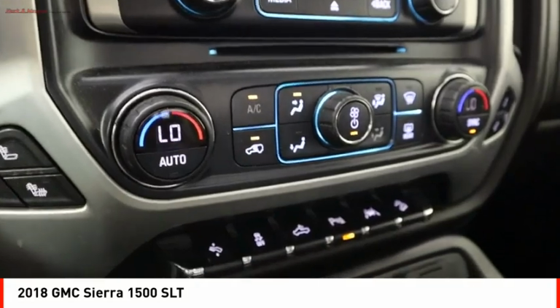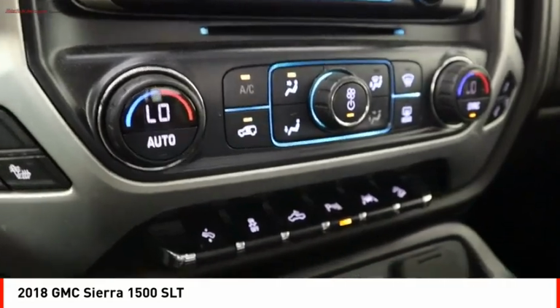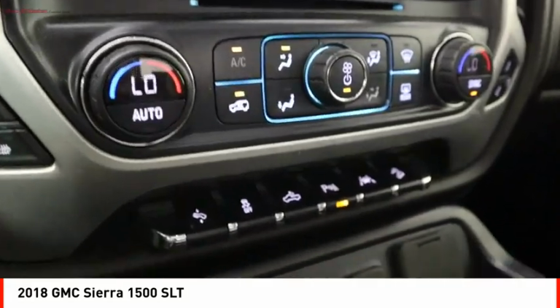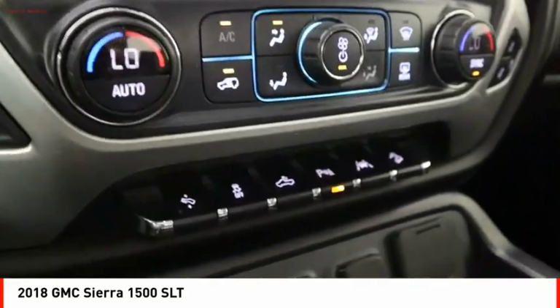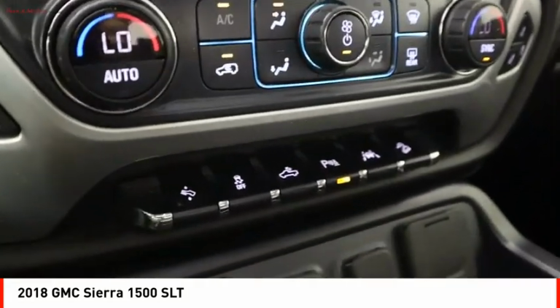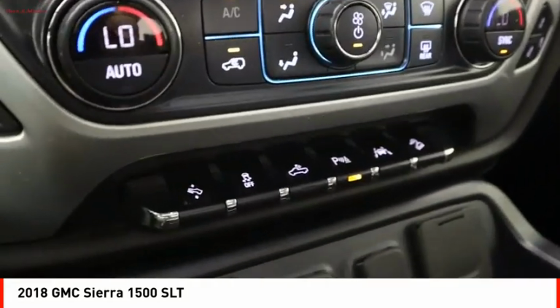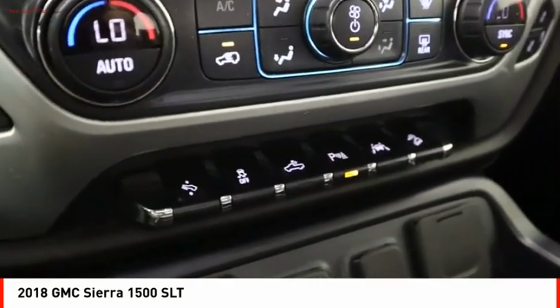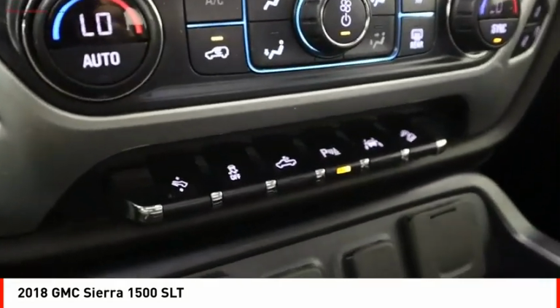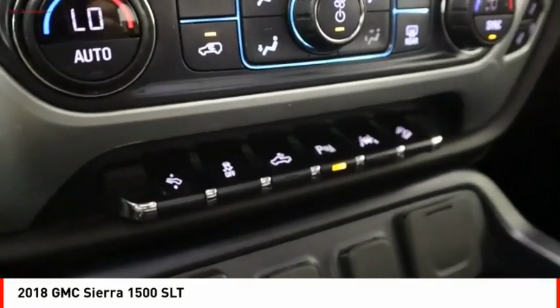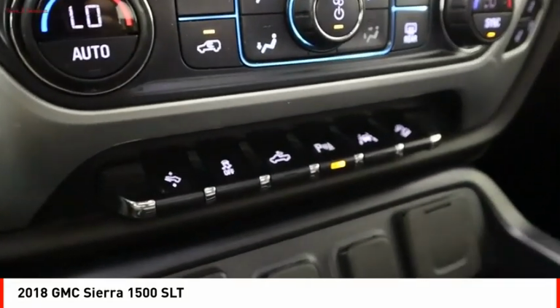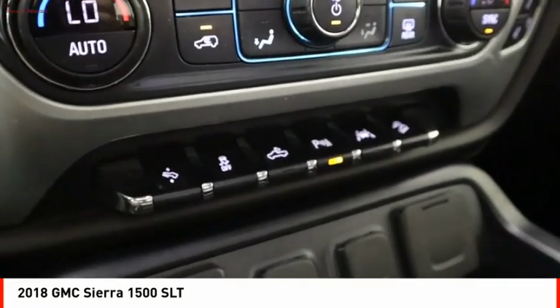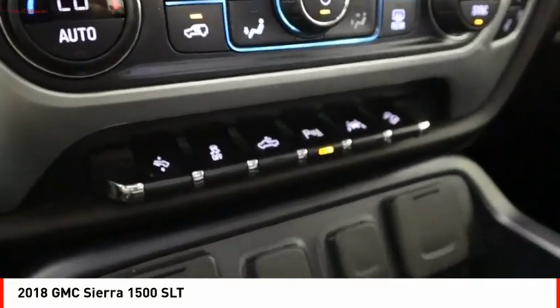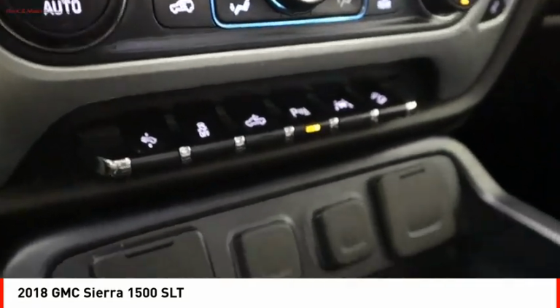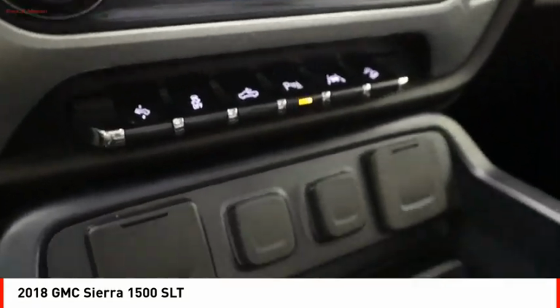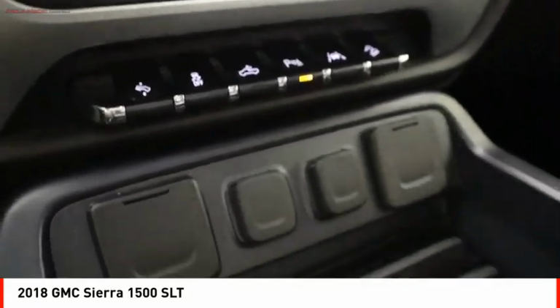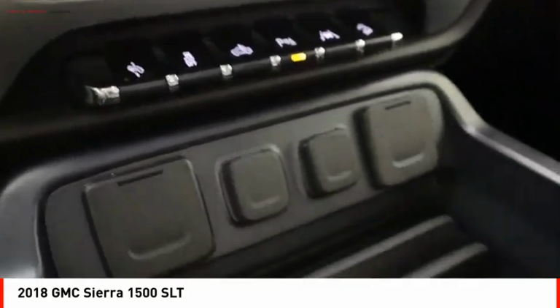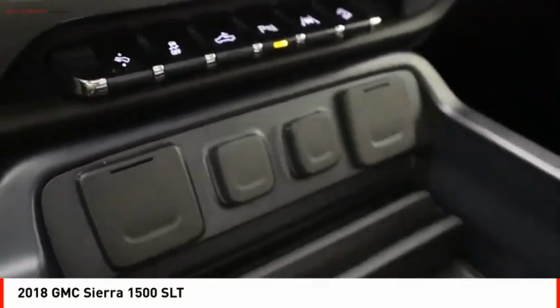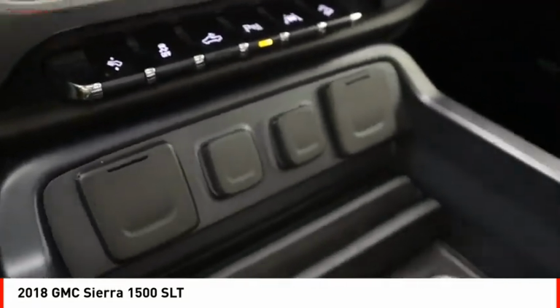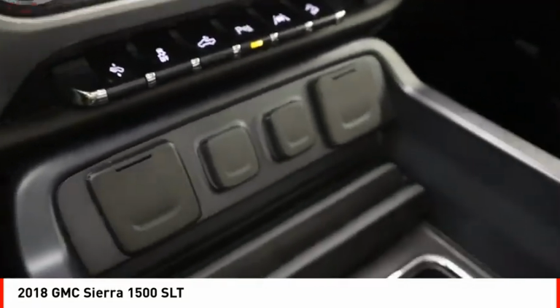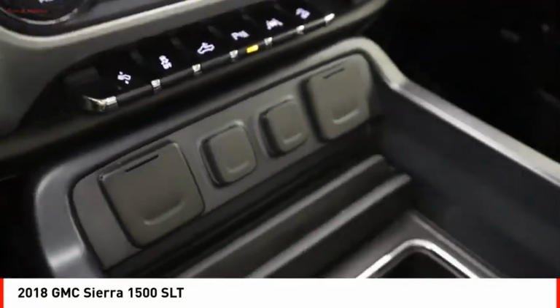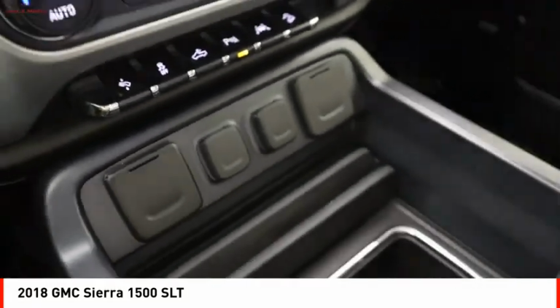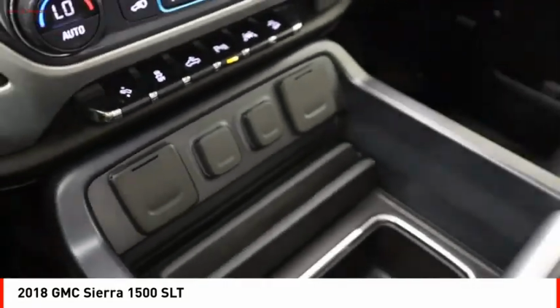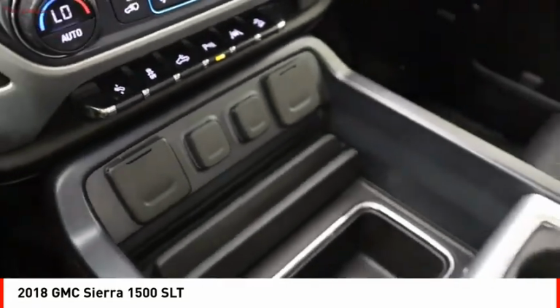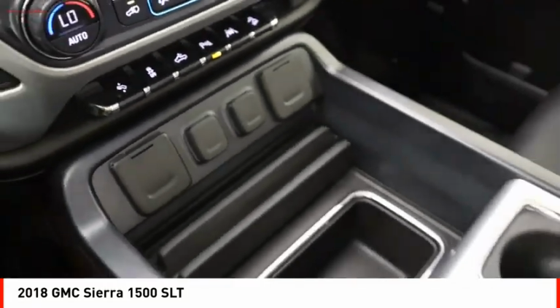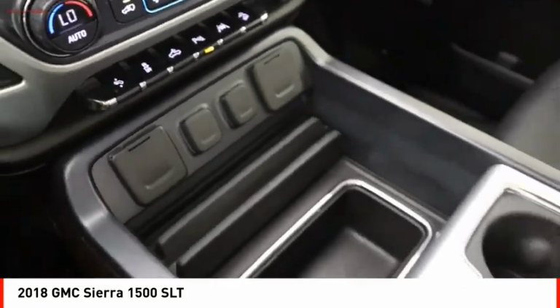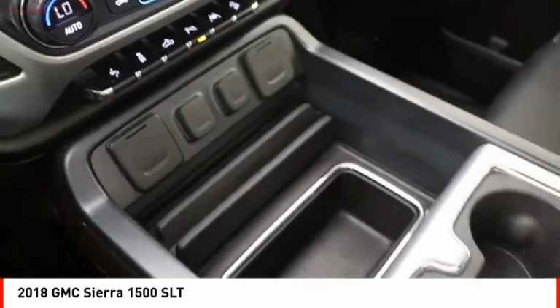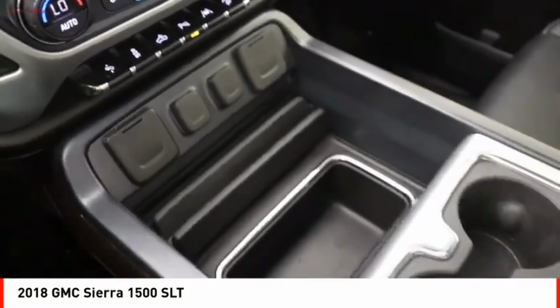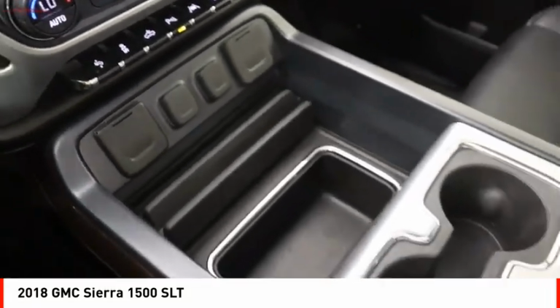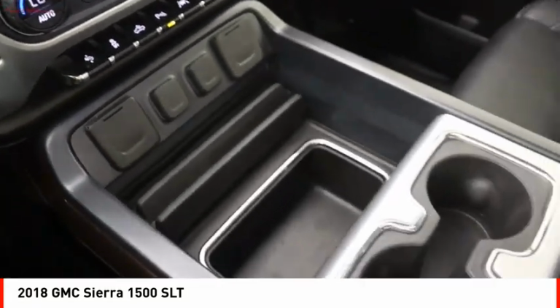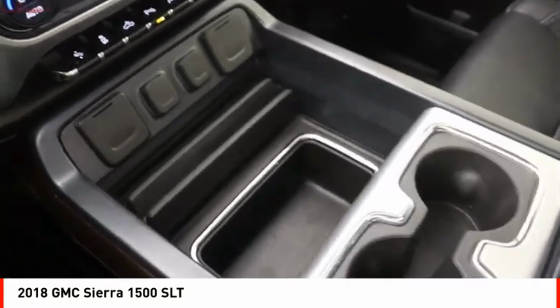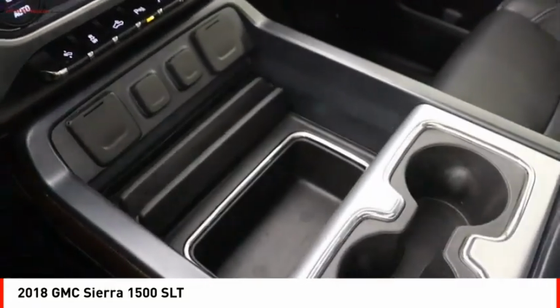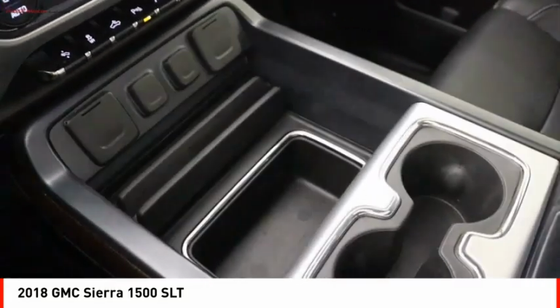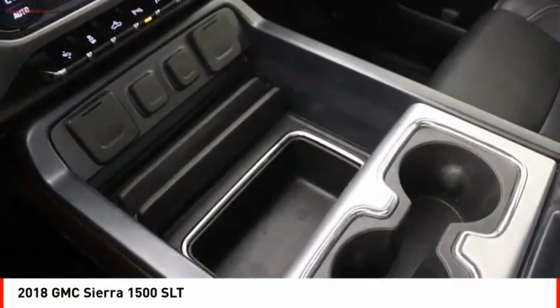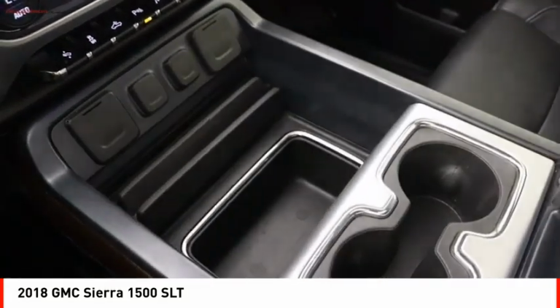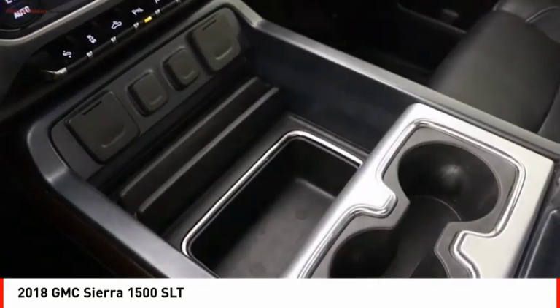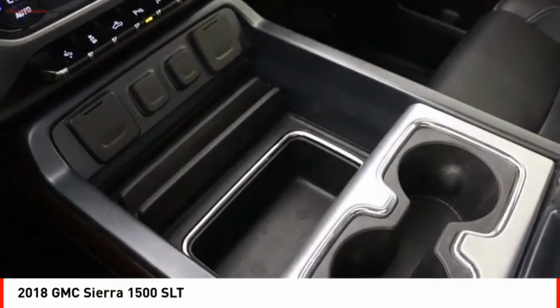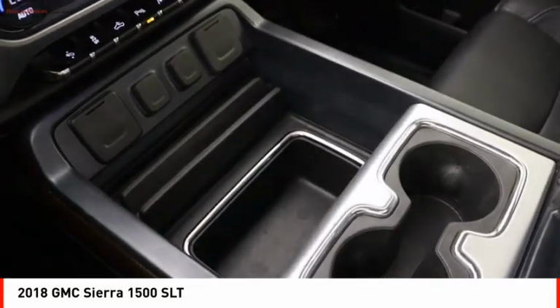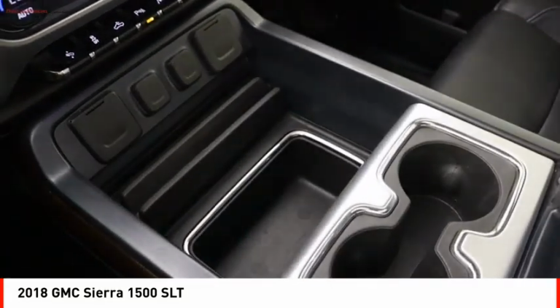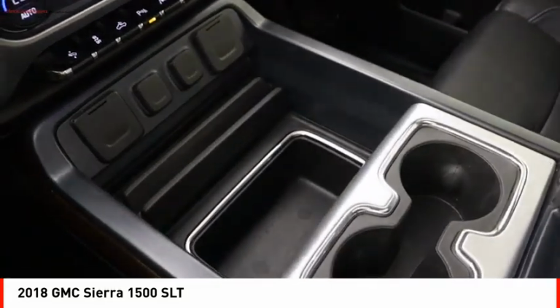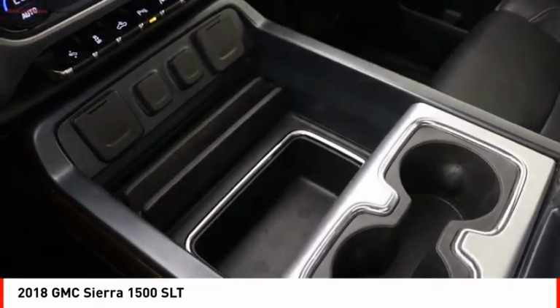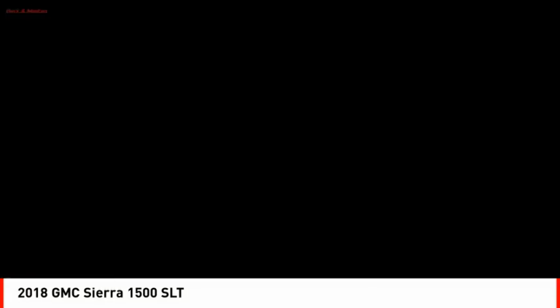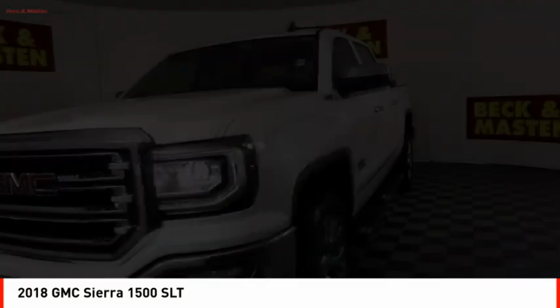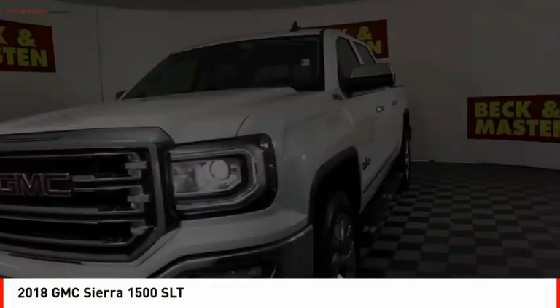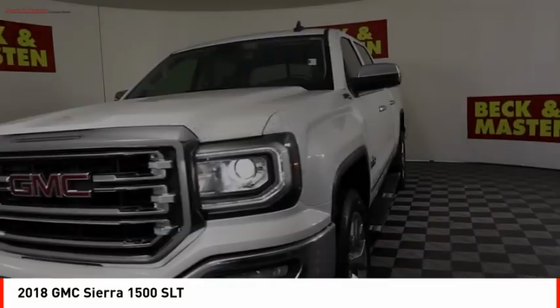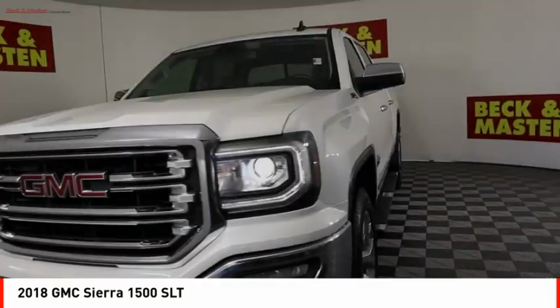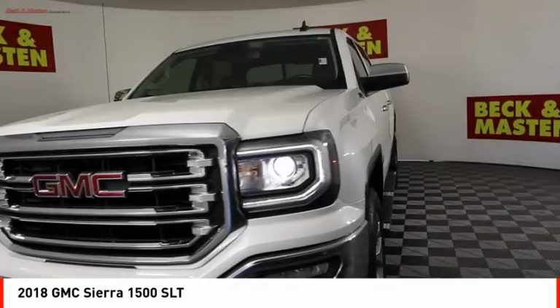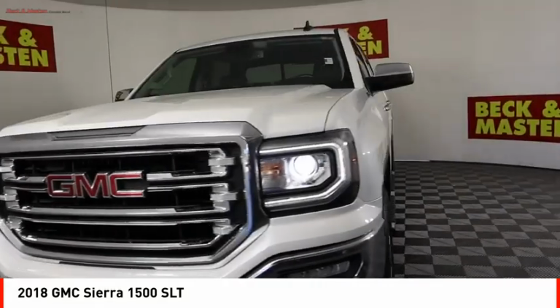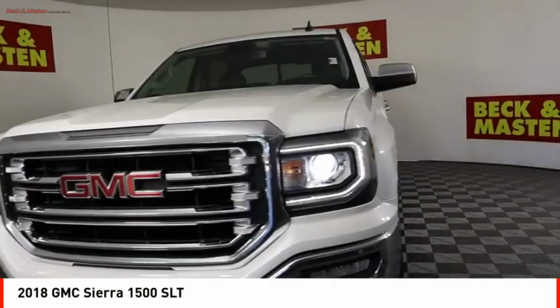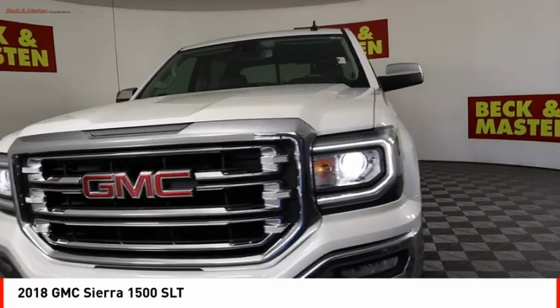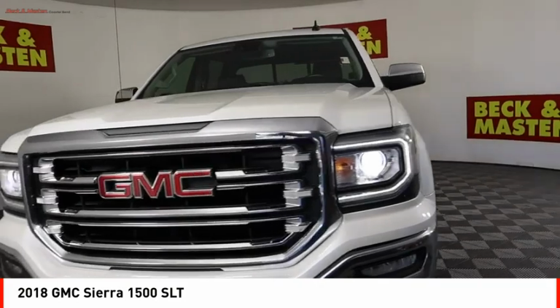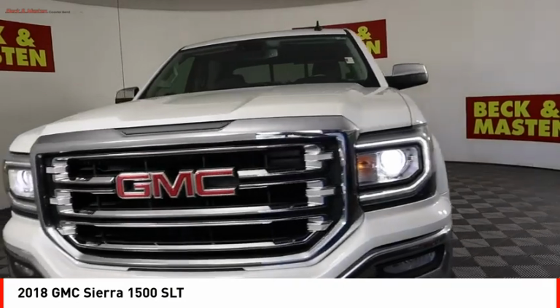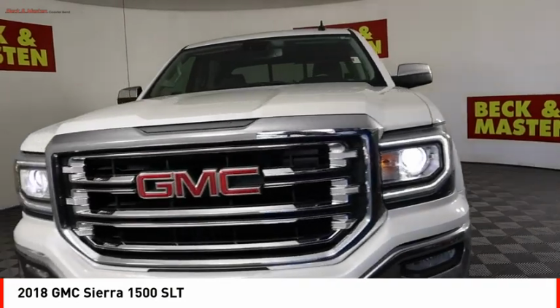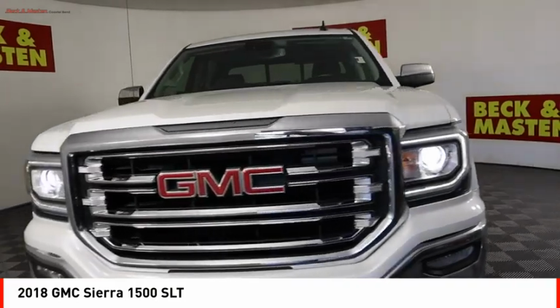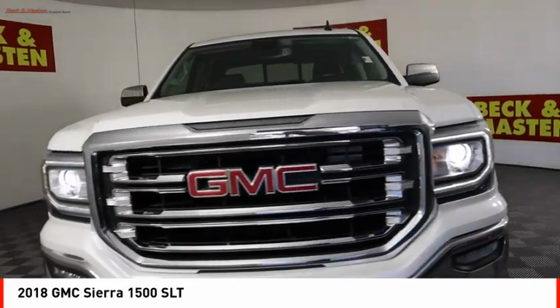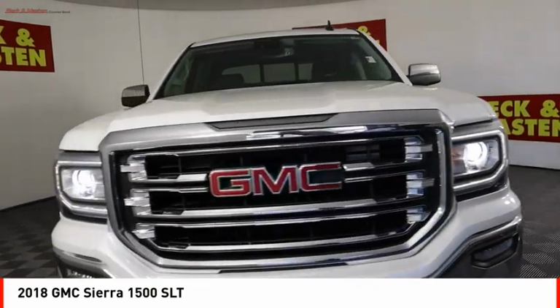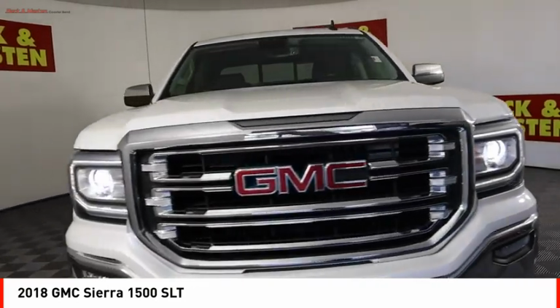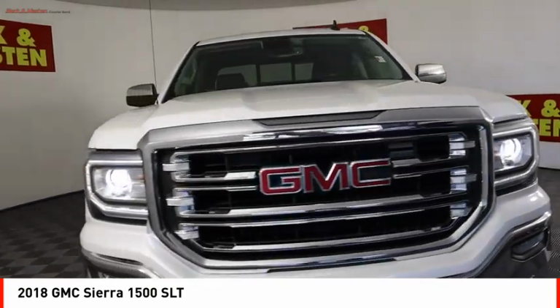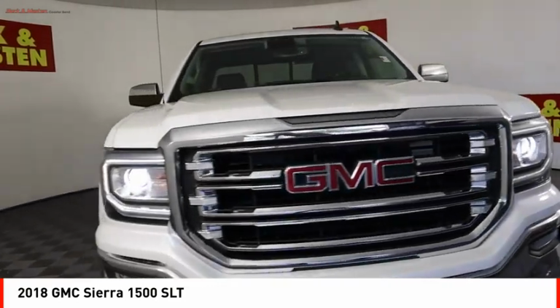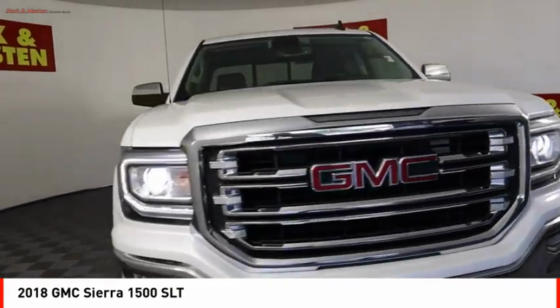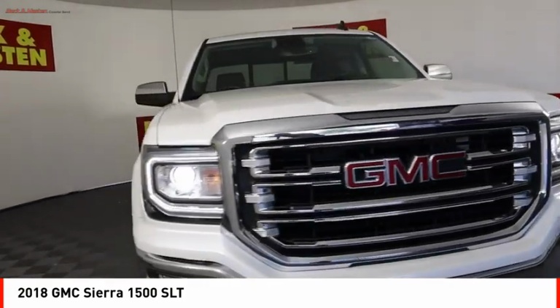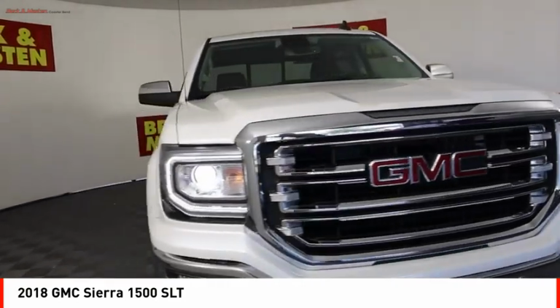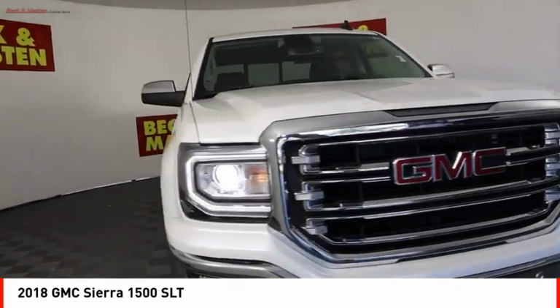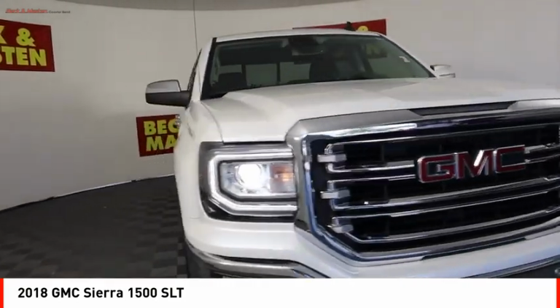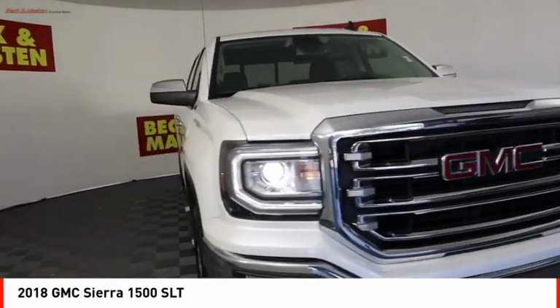Front suspension type: strut. Roll stability control. Auxiliary transmission fluid cooler. Rear step bumper.